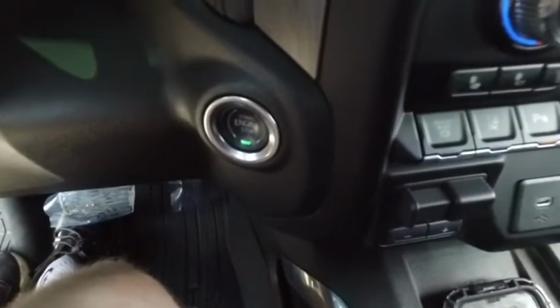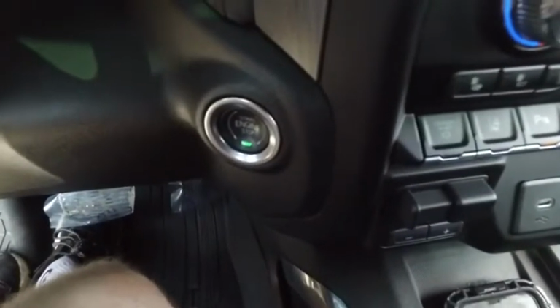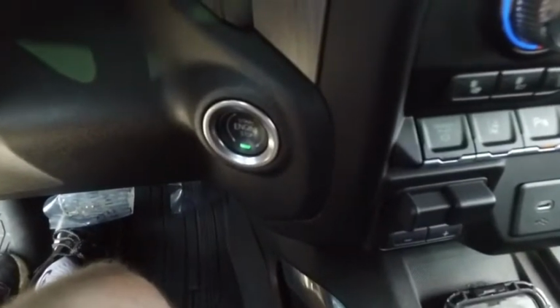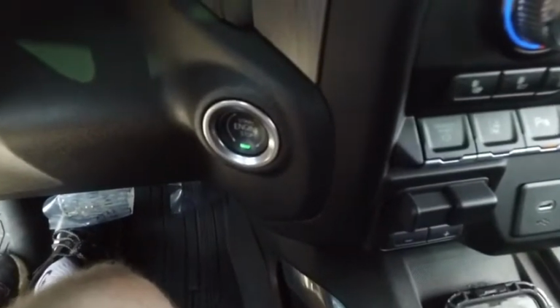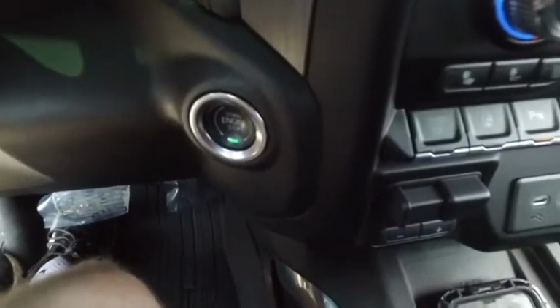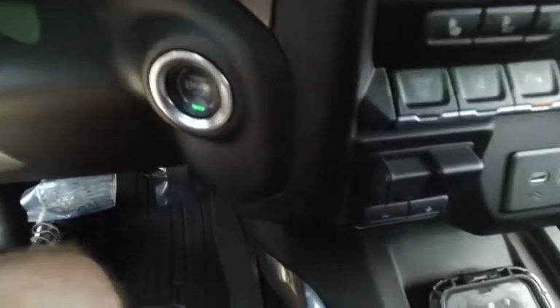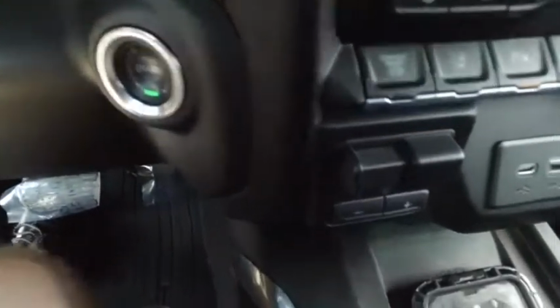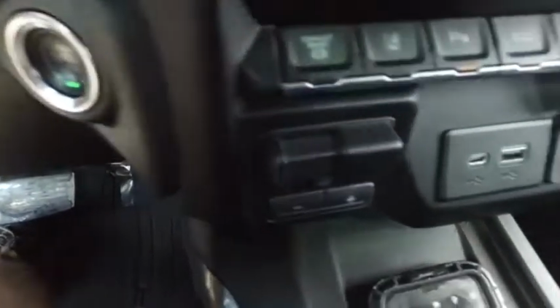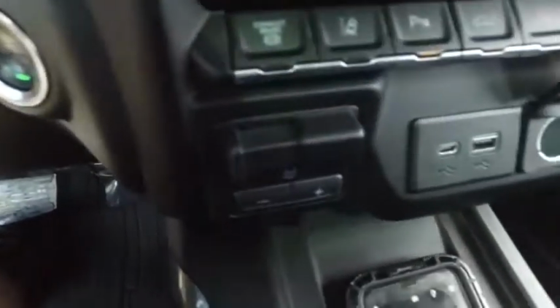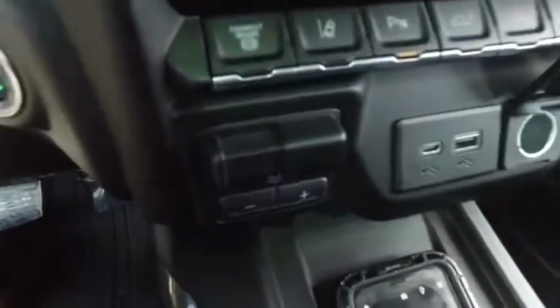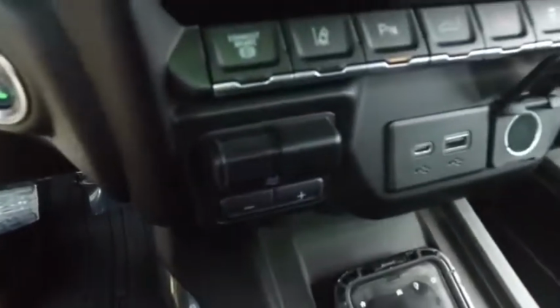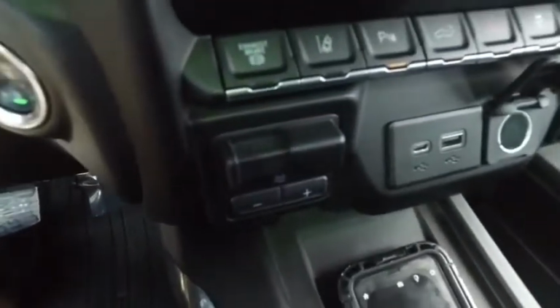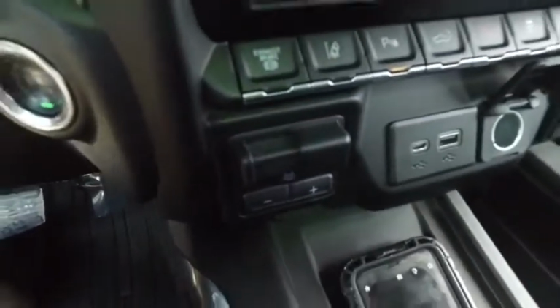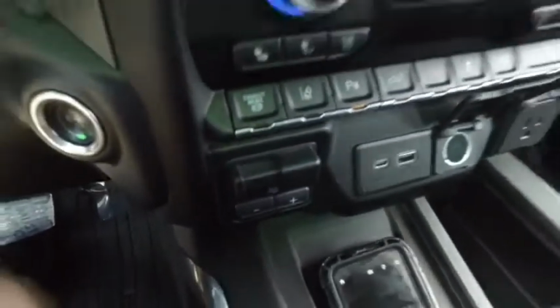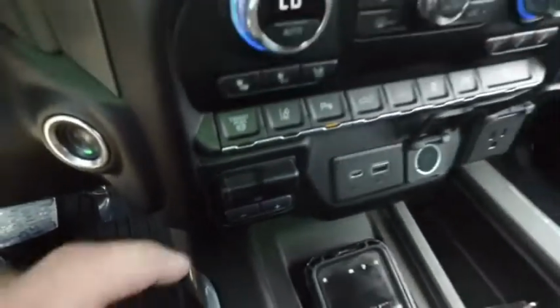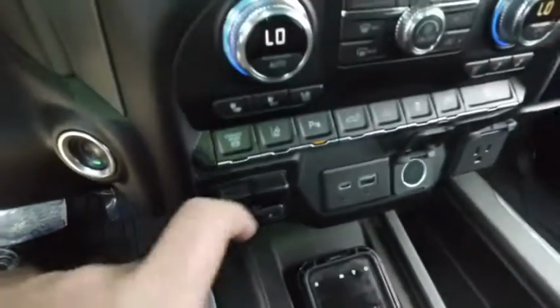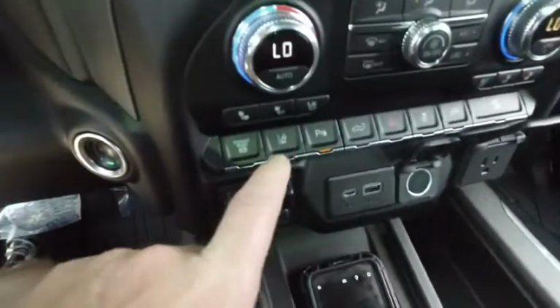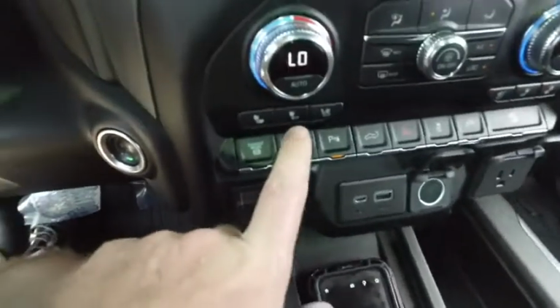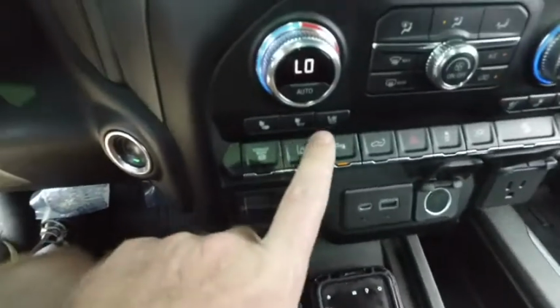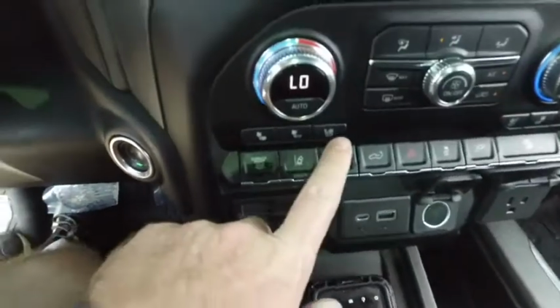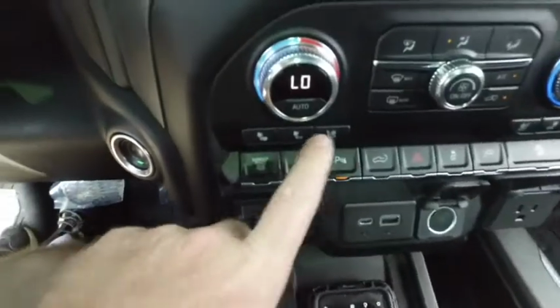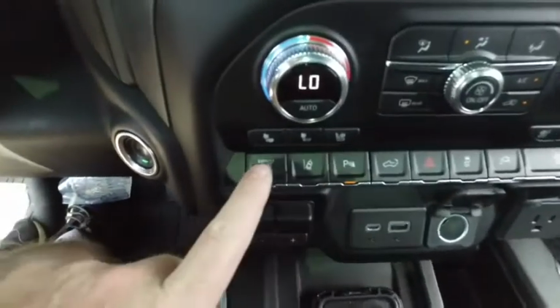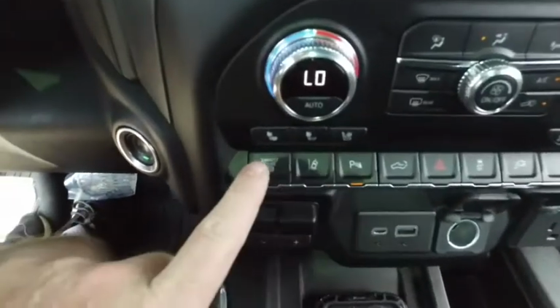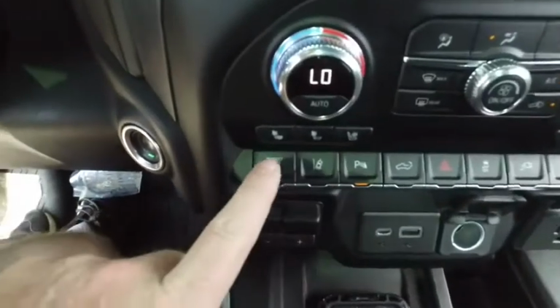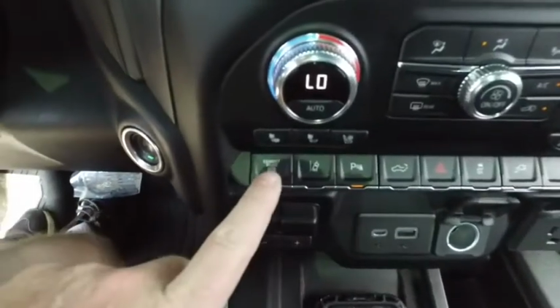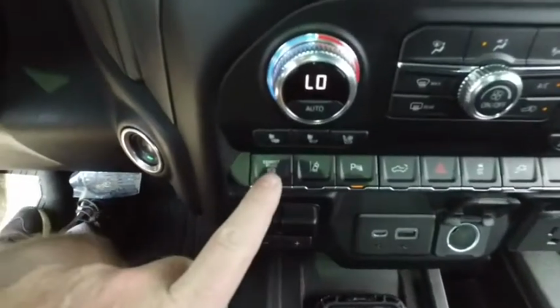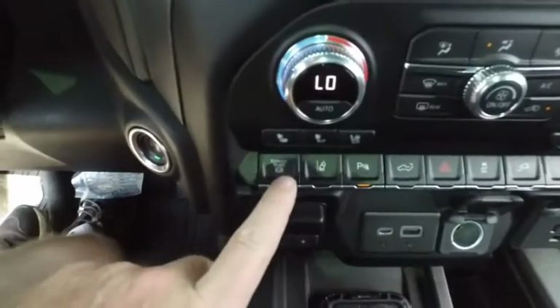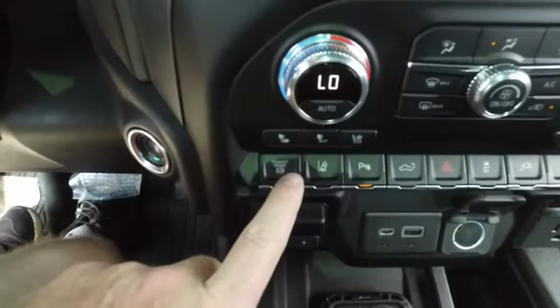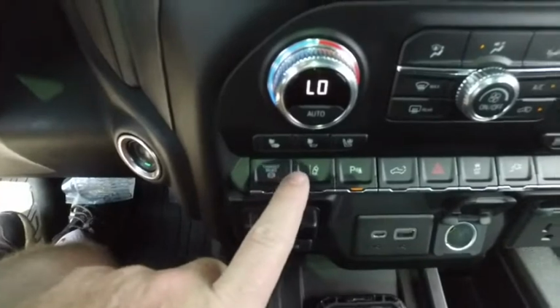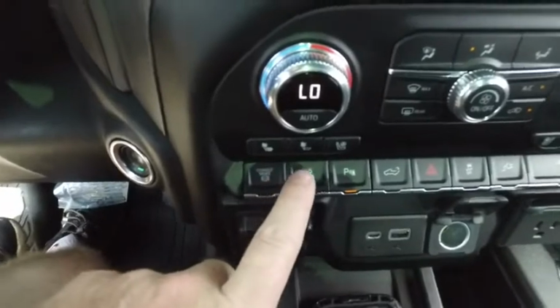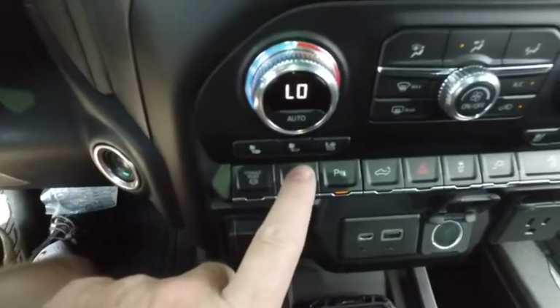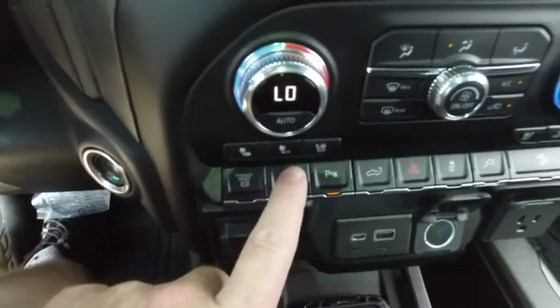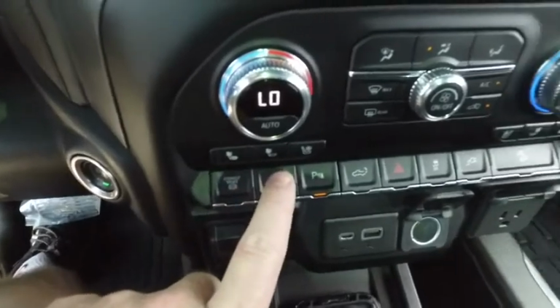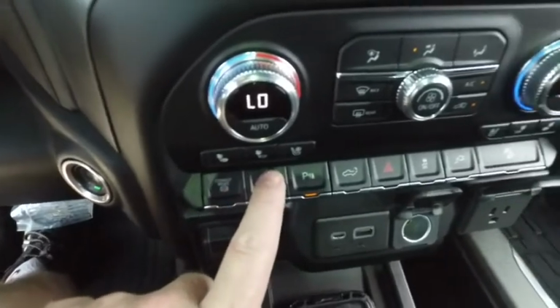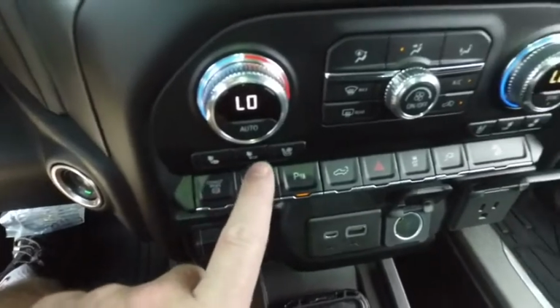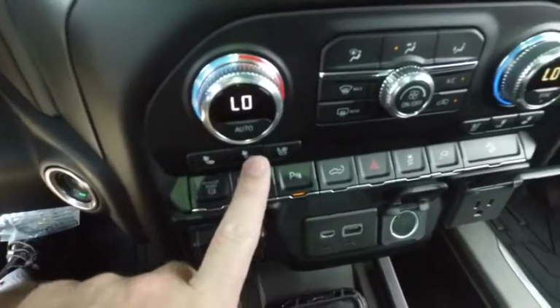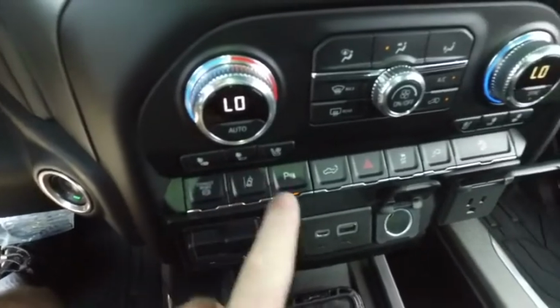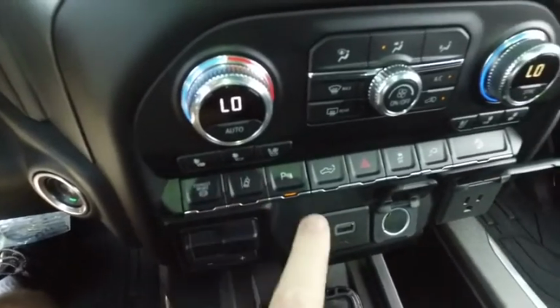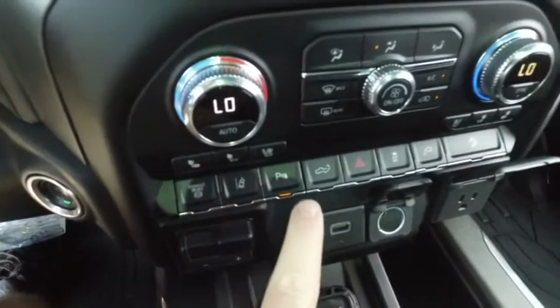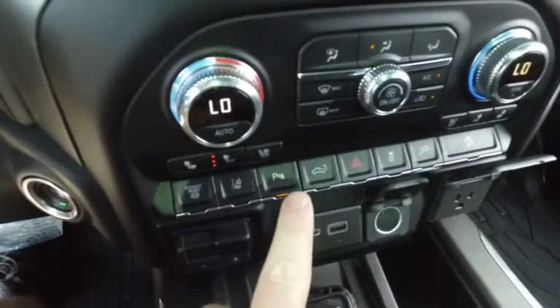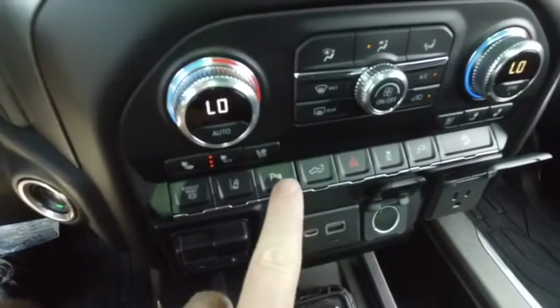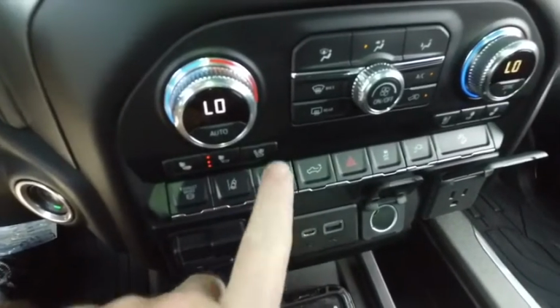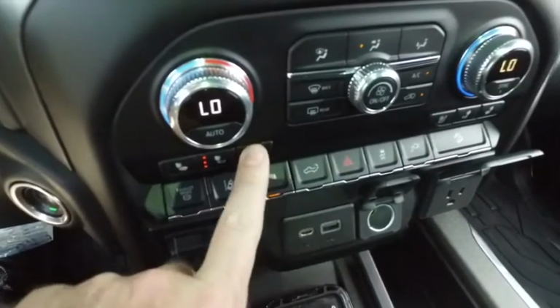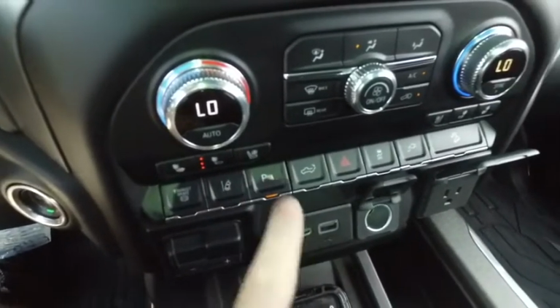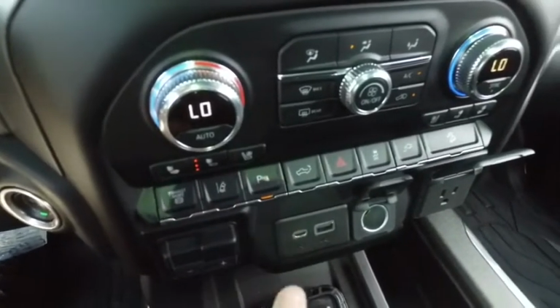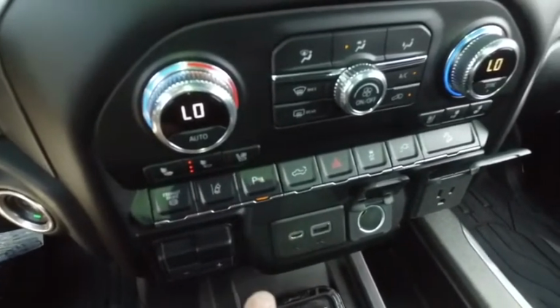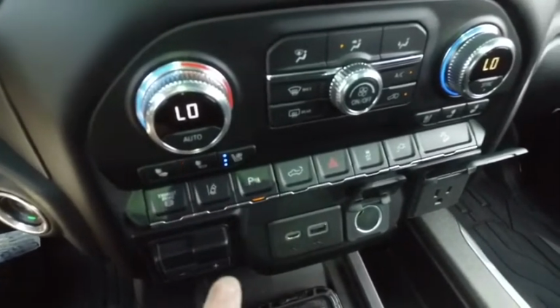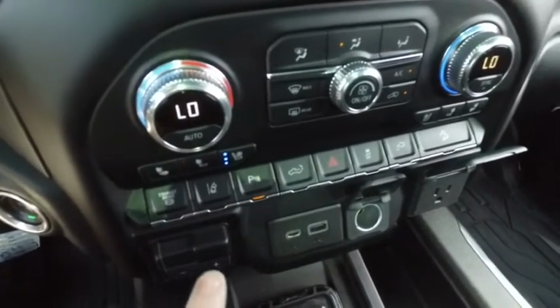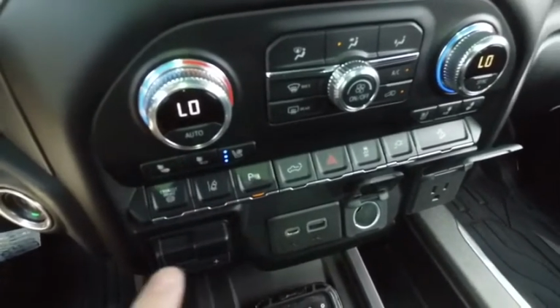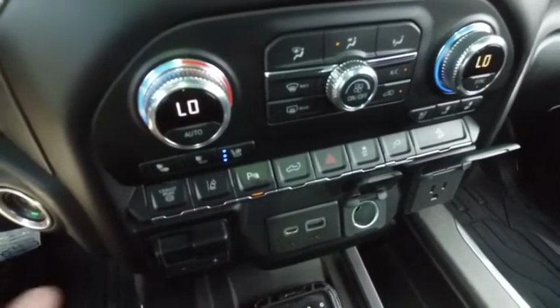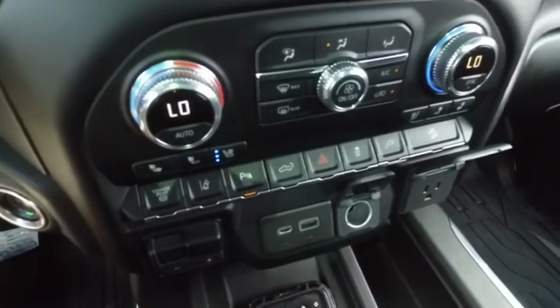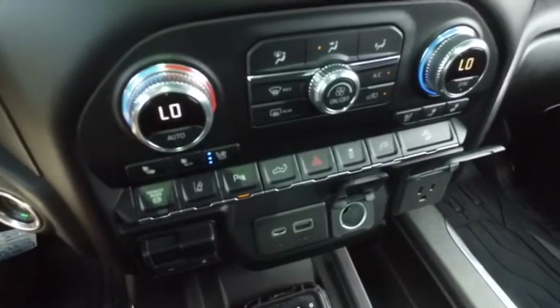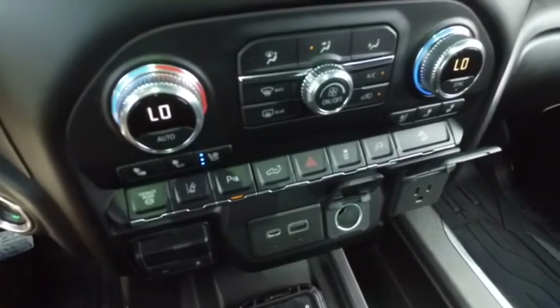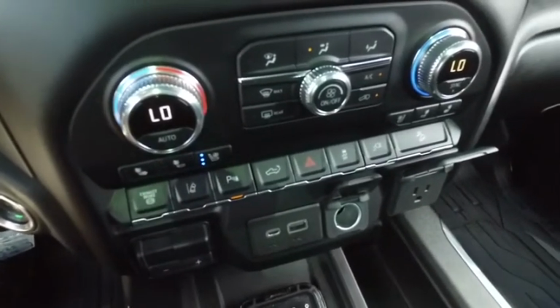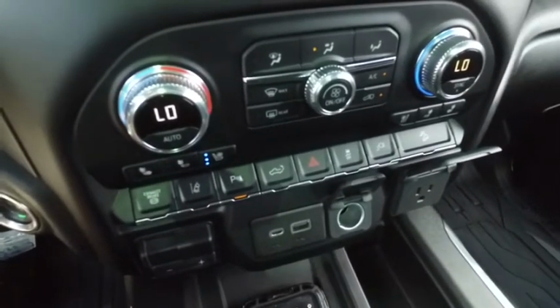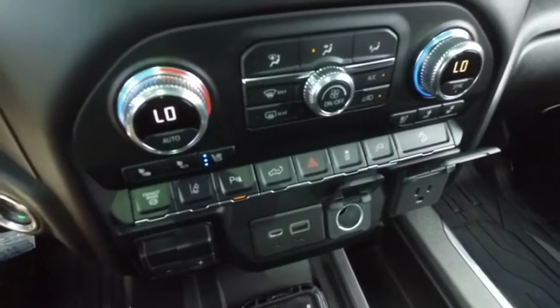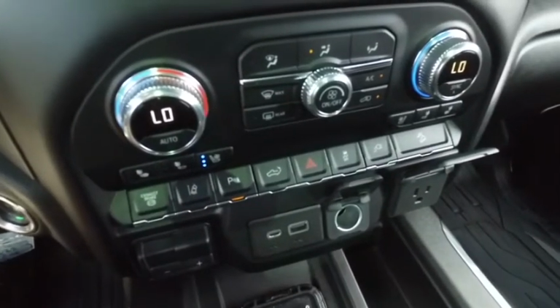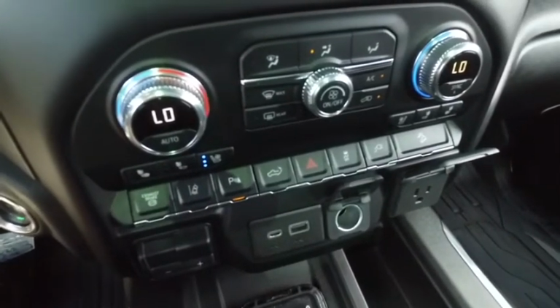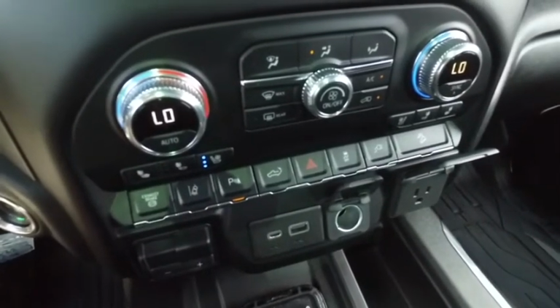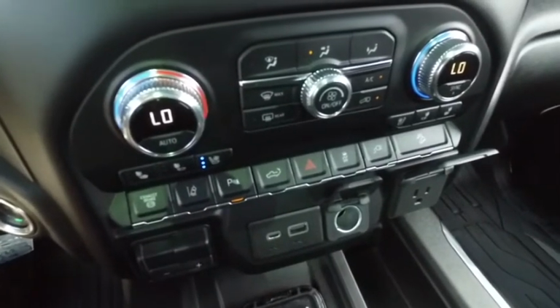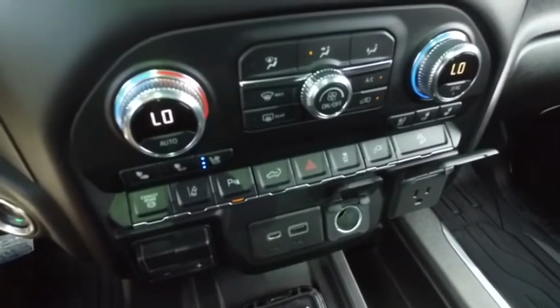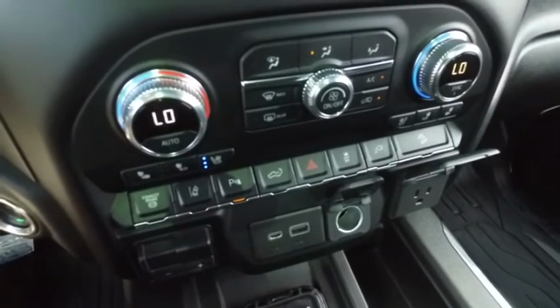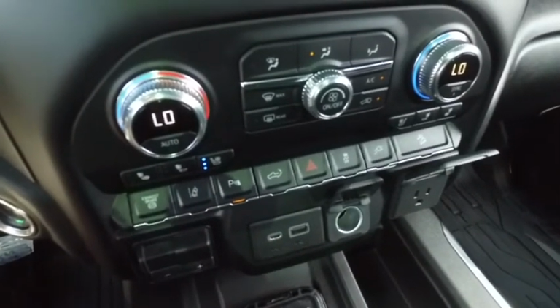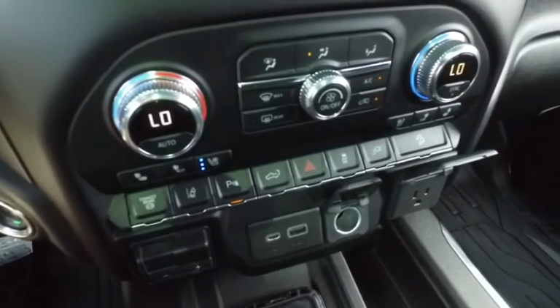Push-to-start ignition, brake control for towing, heating and cool driver and passenger seating. Cold winter nights, keep it toasty. Hot summer days, keep it nice and cool.